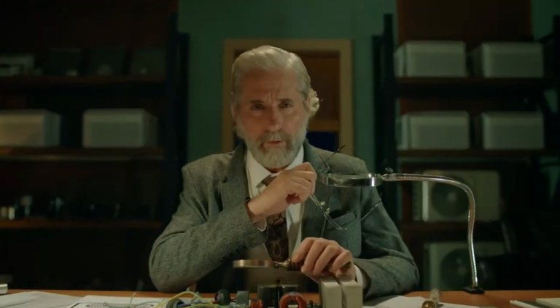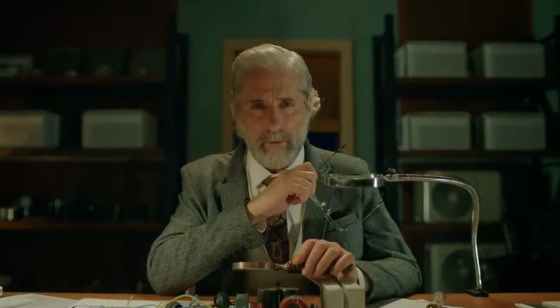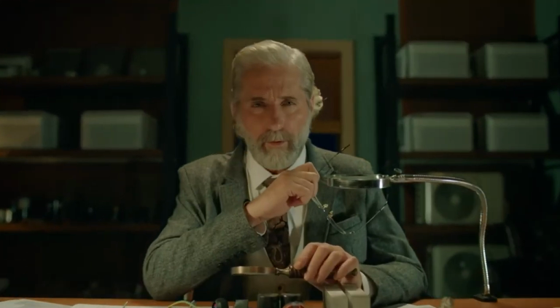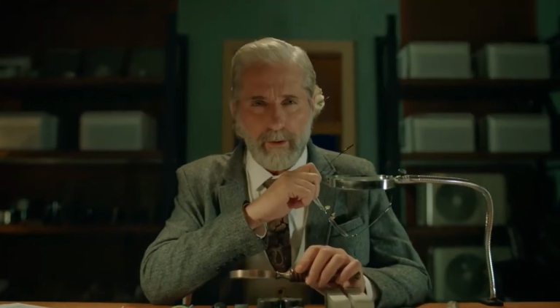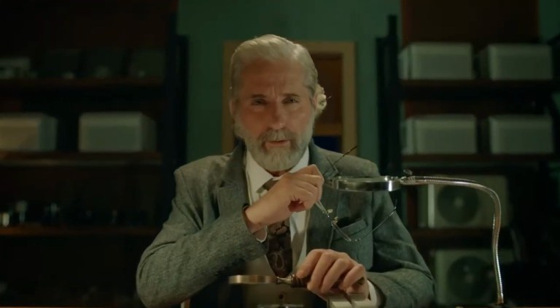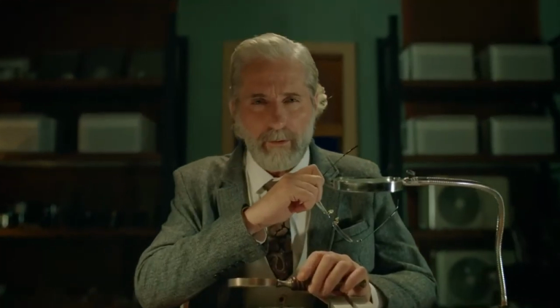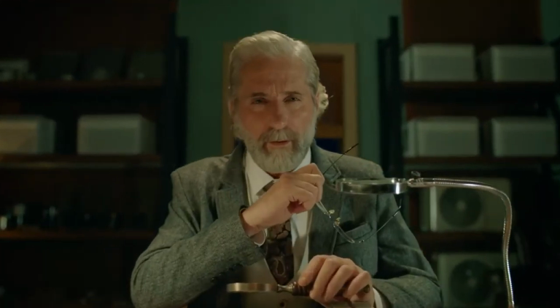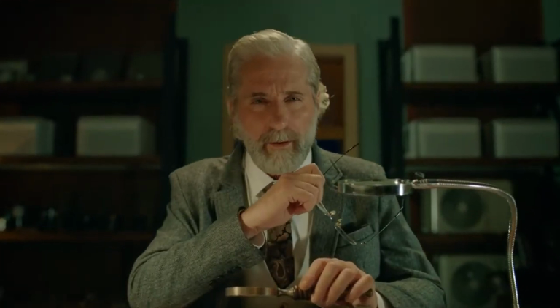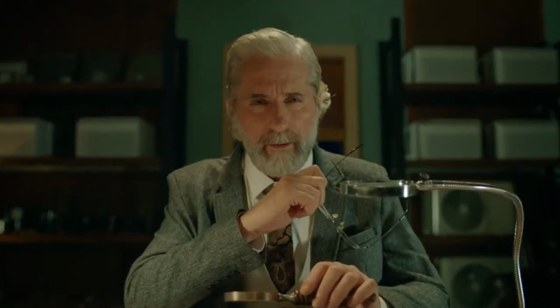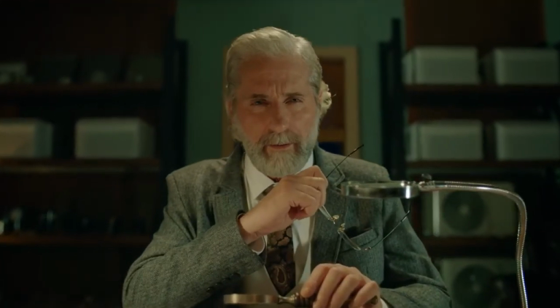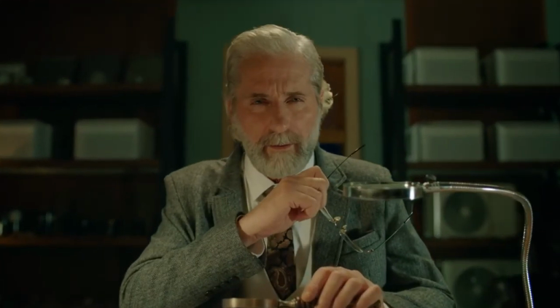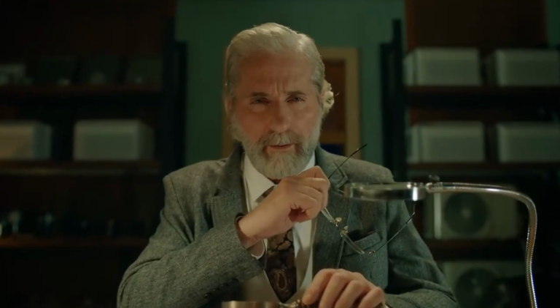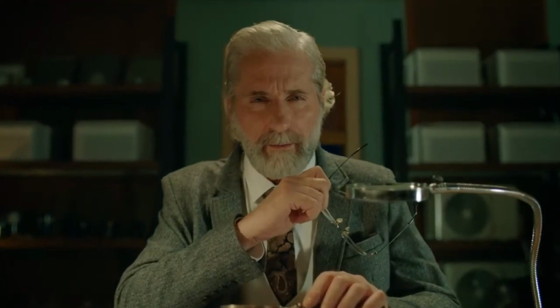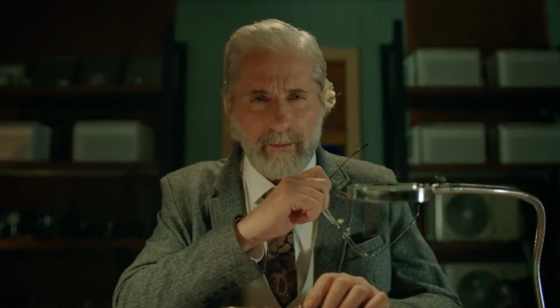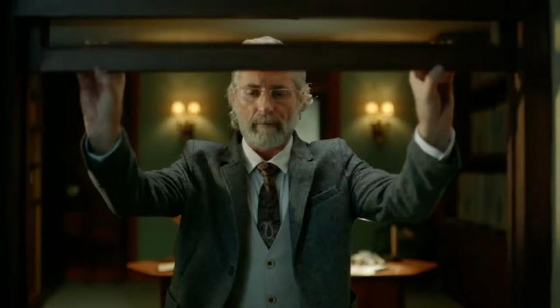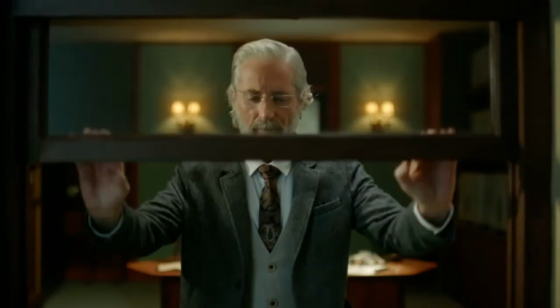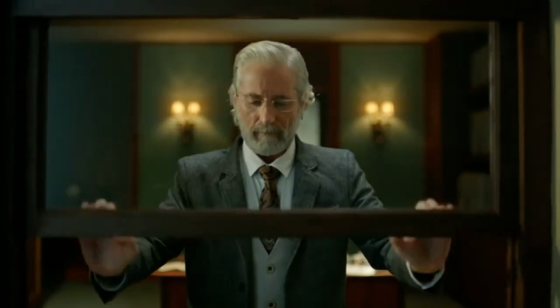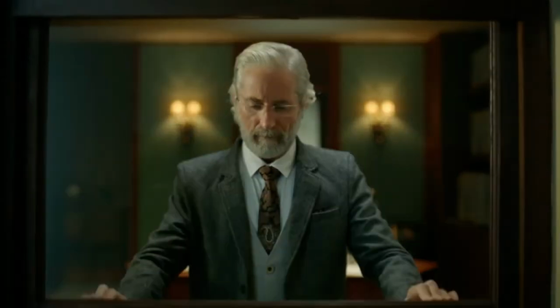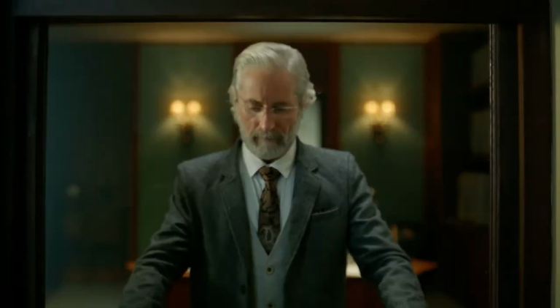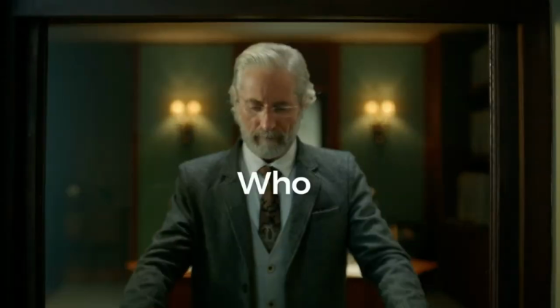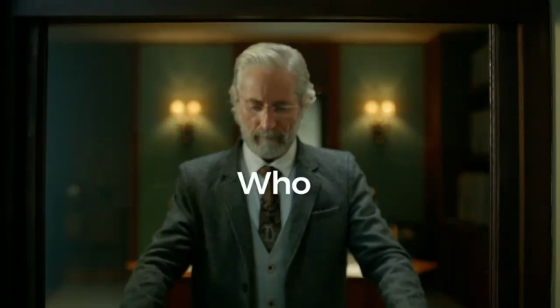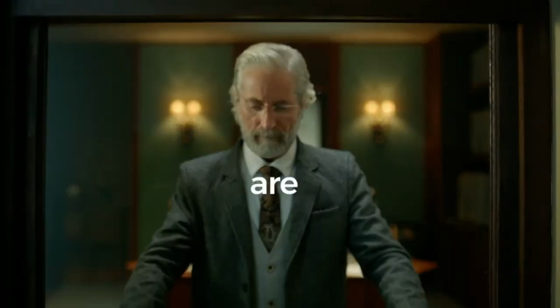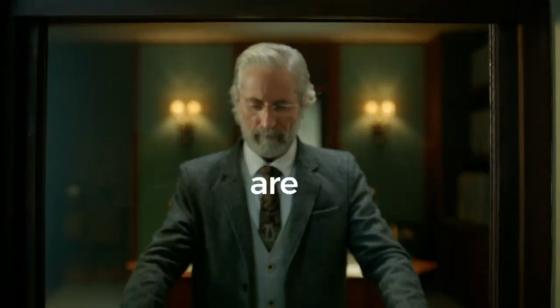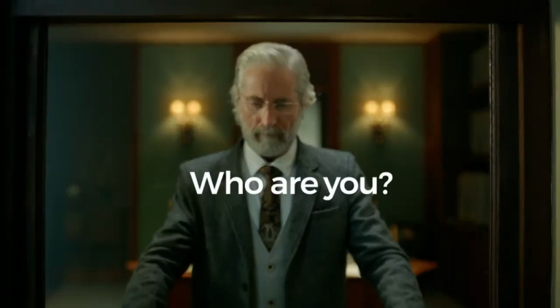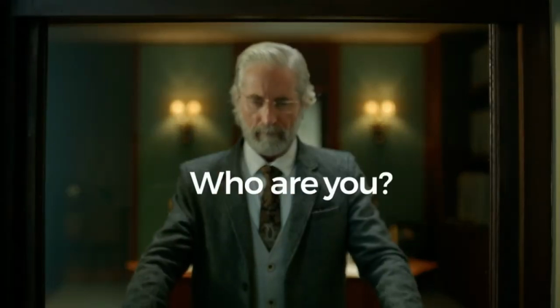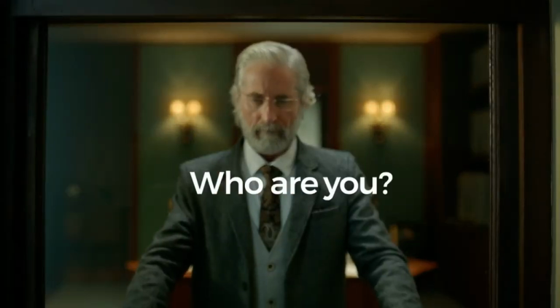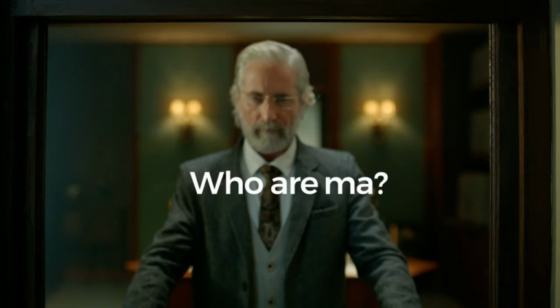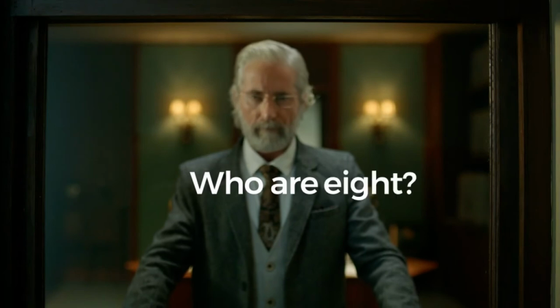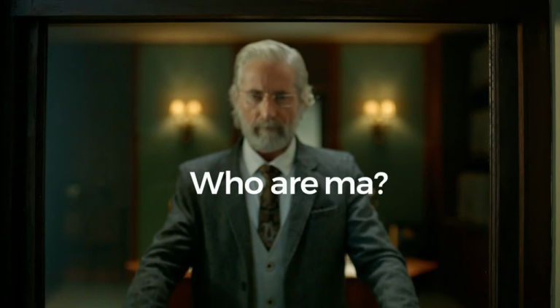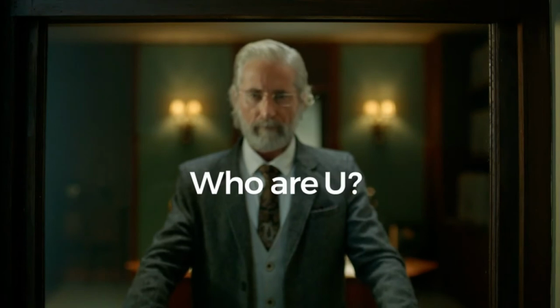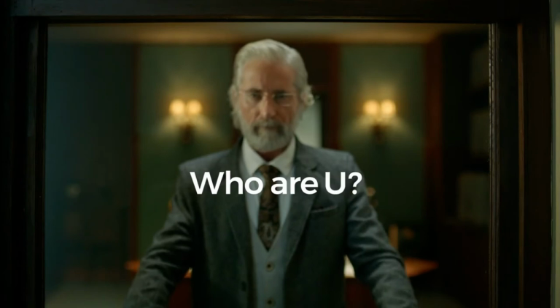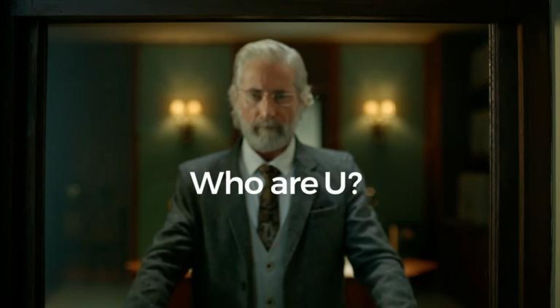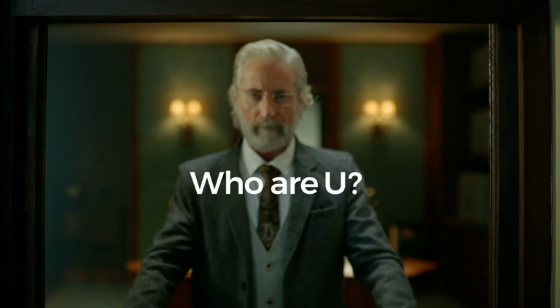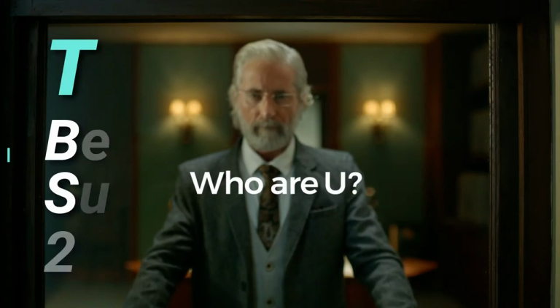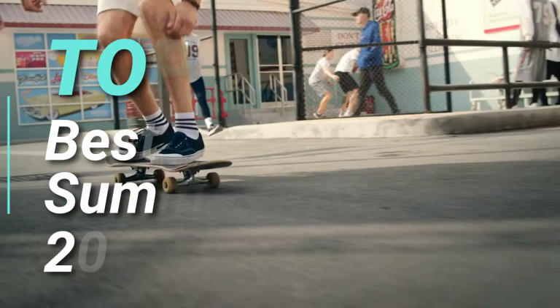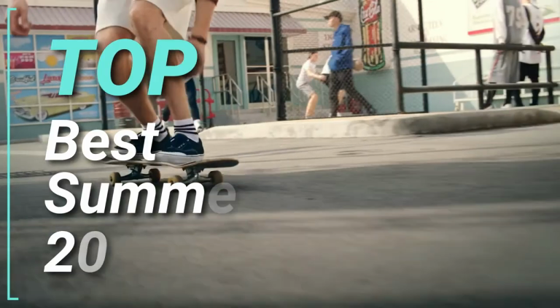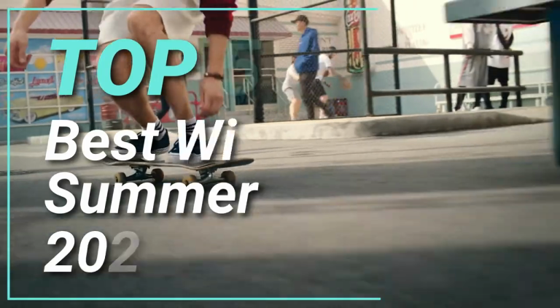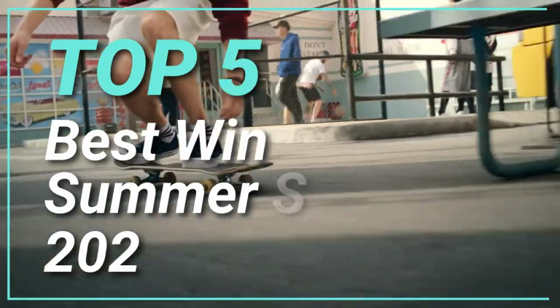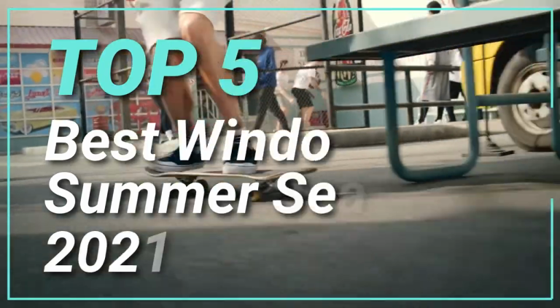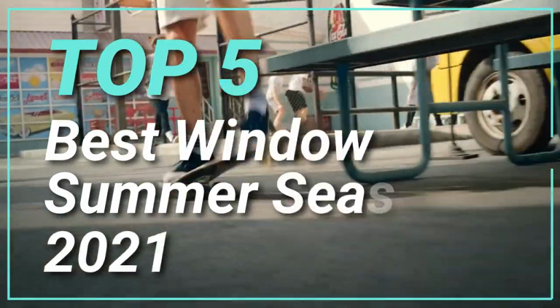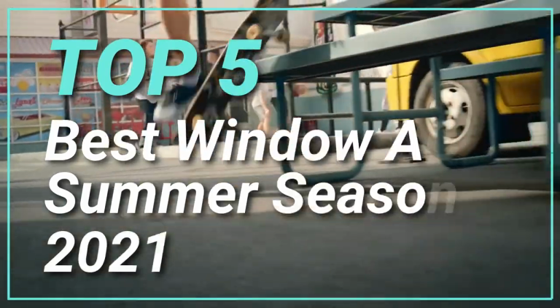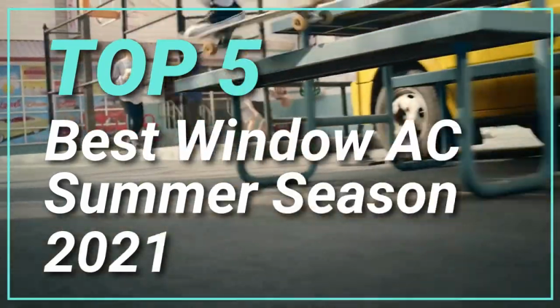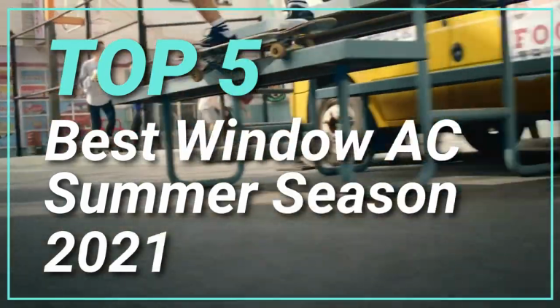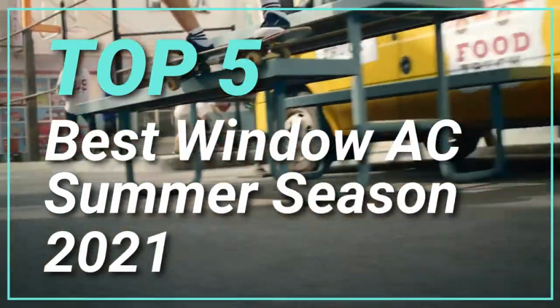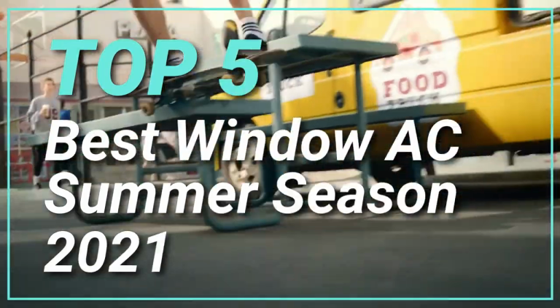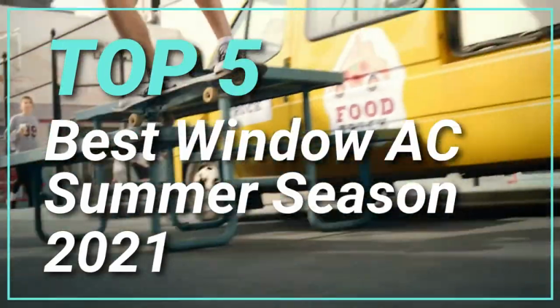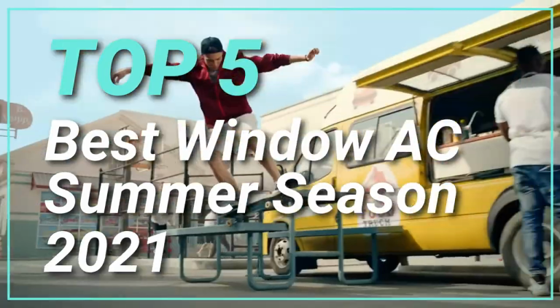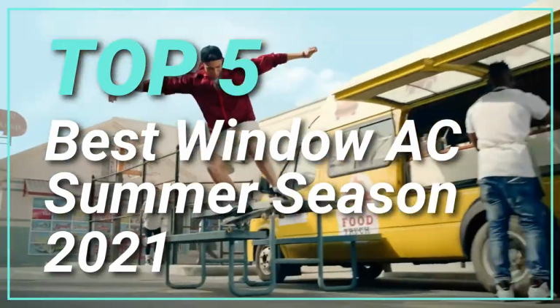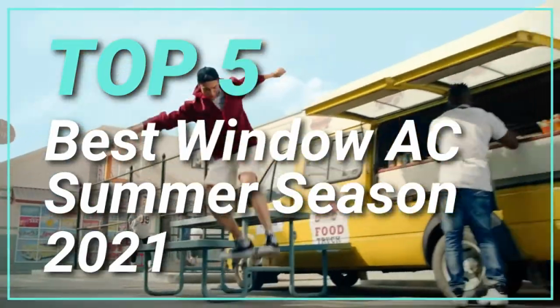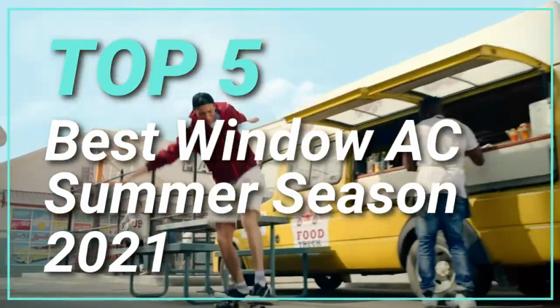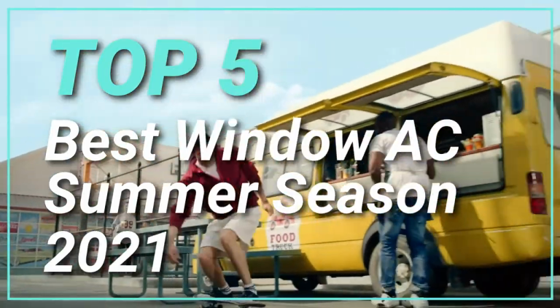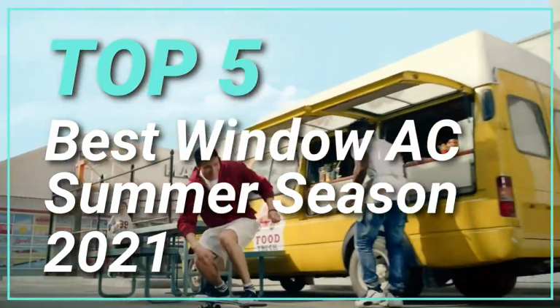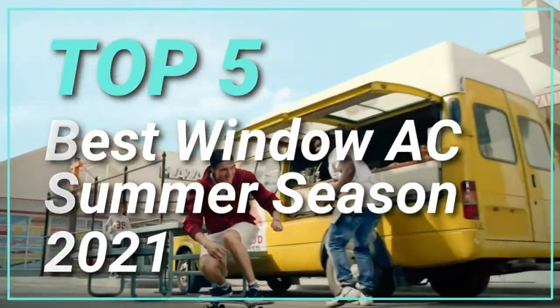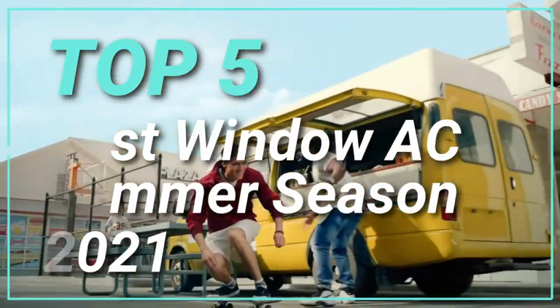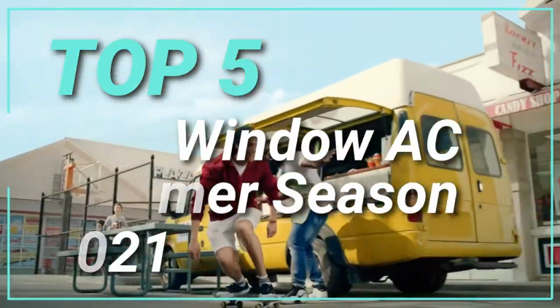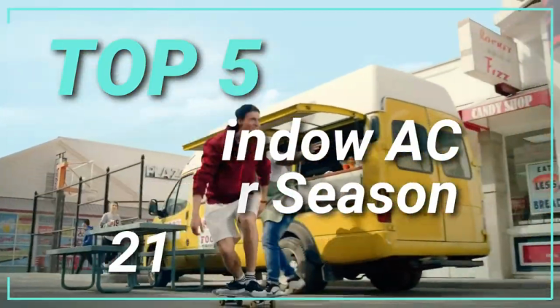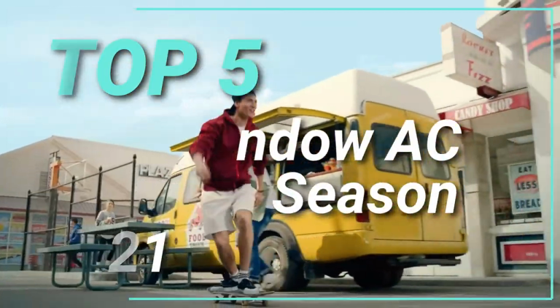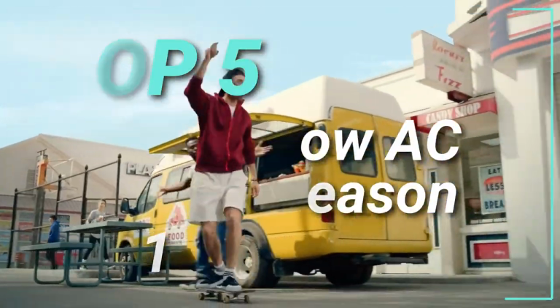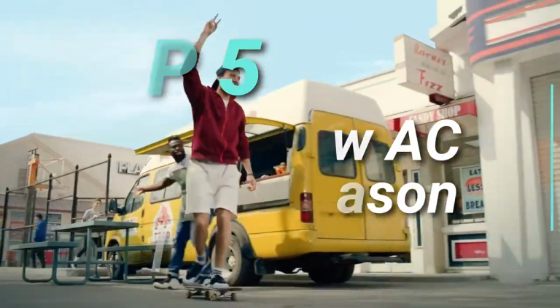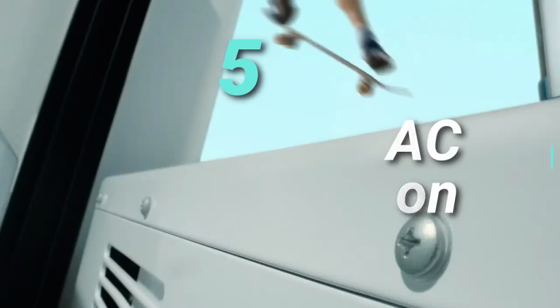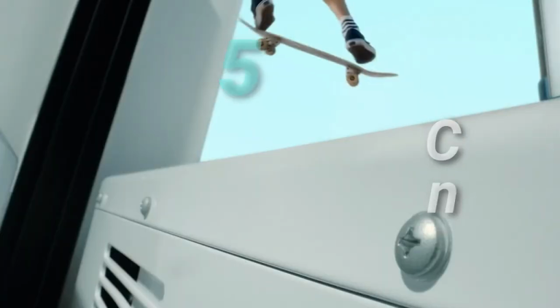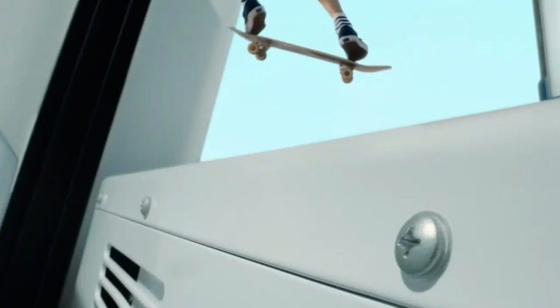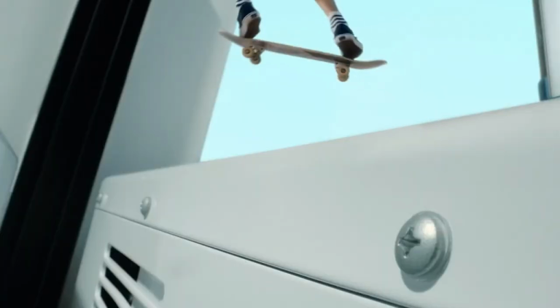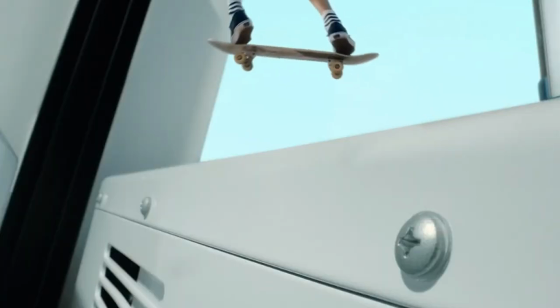Welcome to 5 Best Shot. Today we will discuss the best window ACs for summer season 2021 in India.